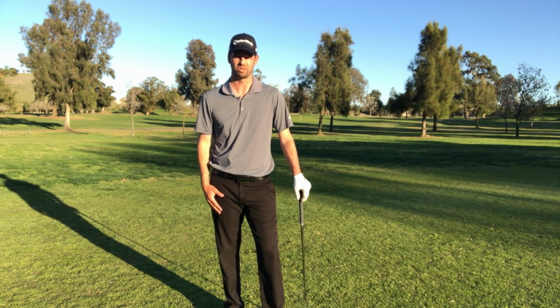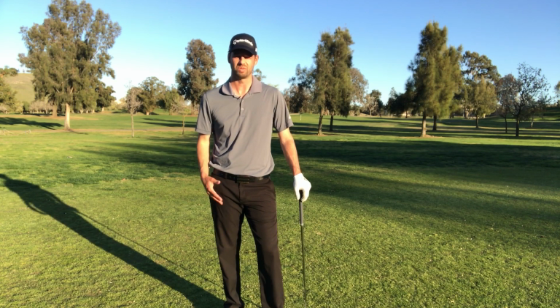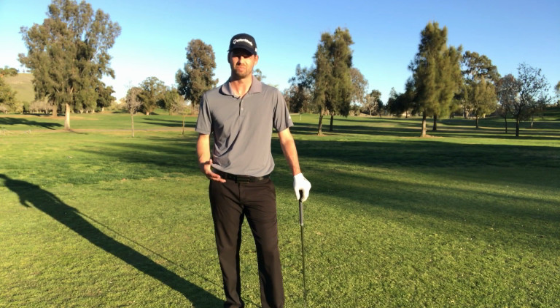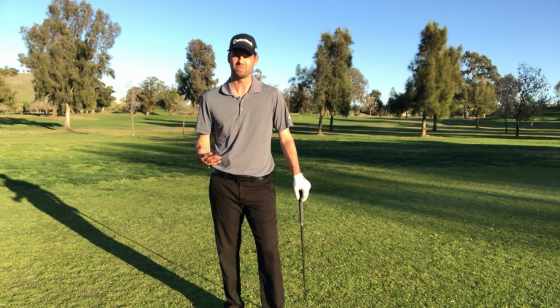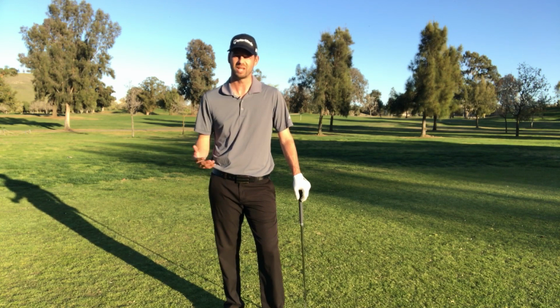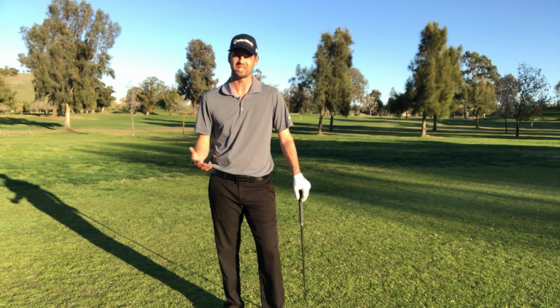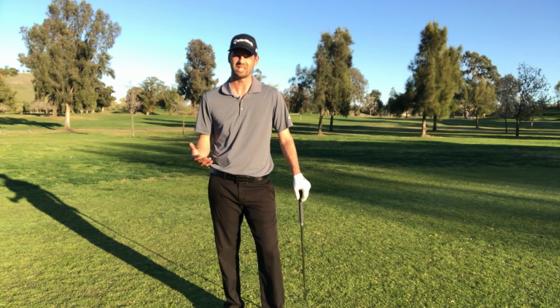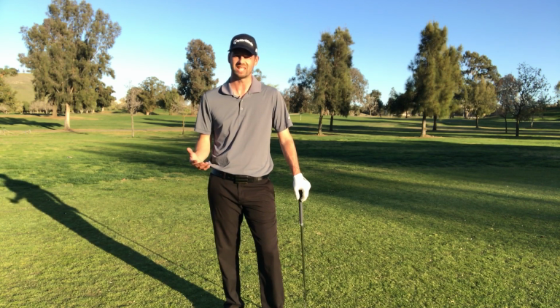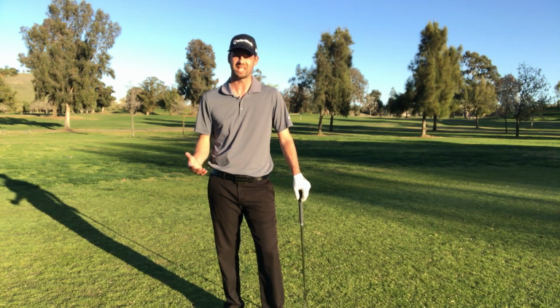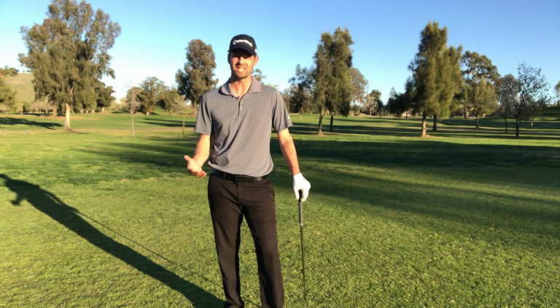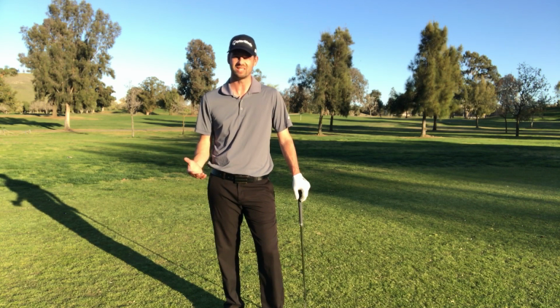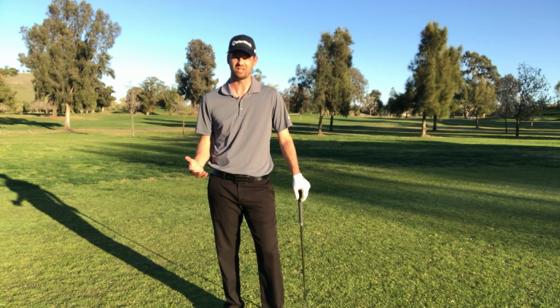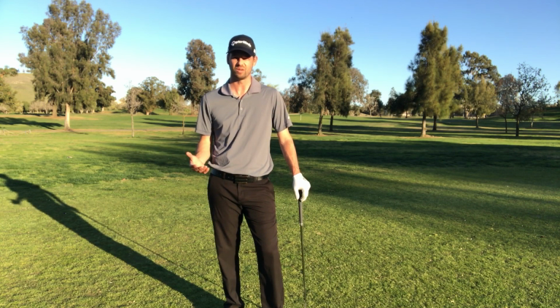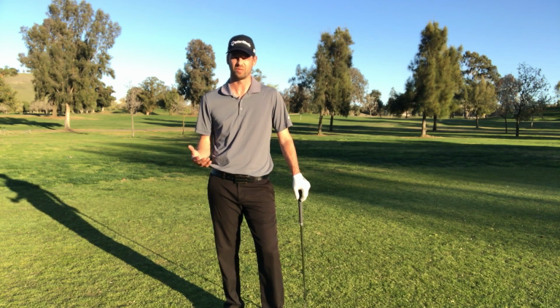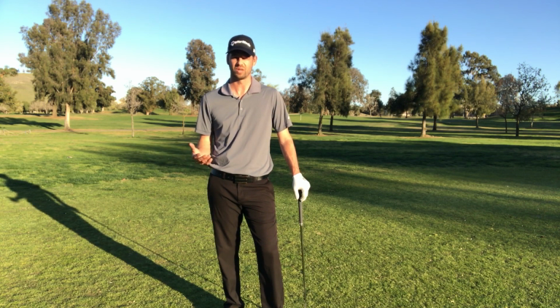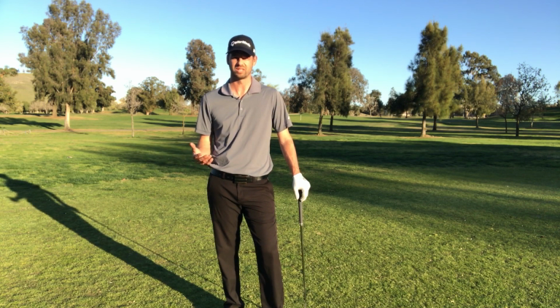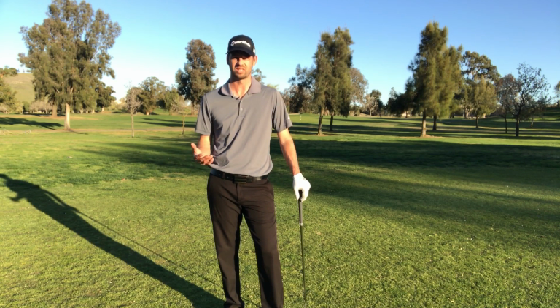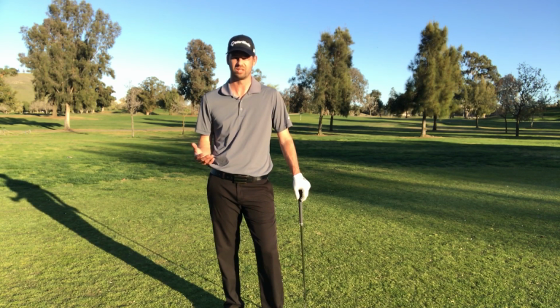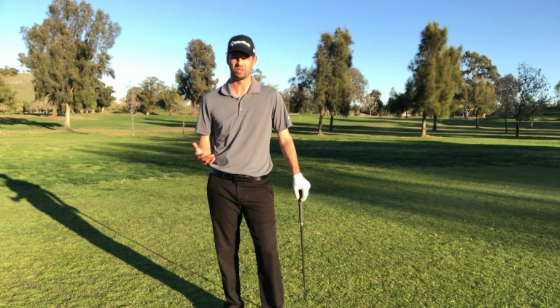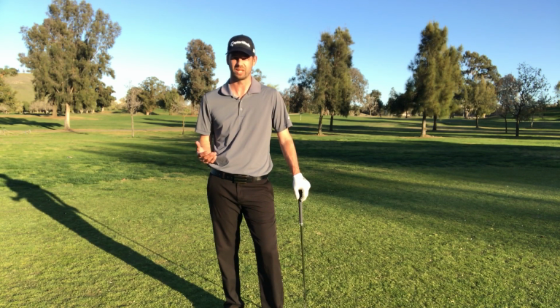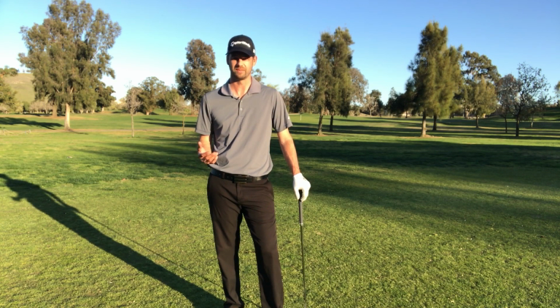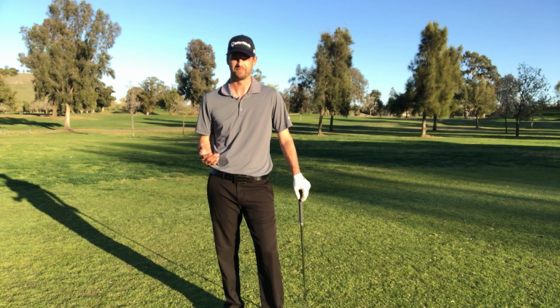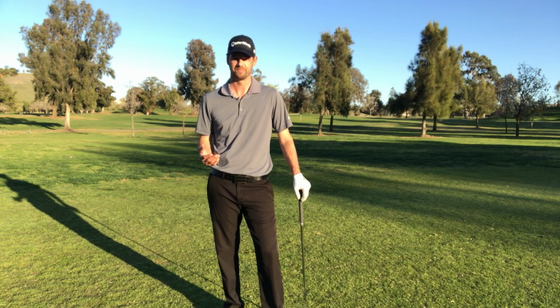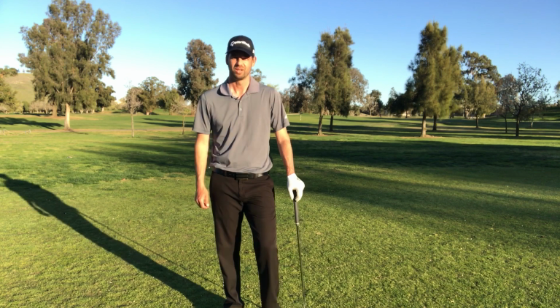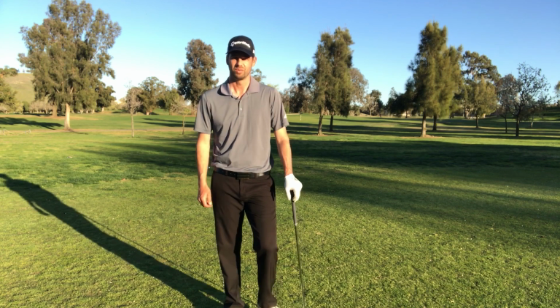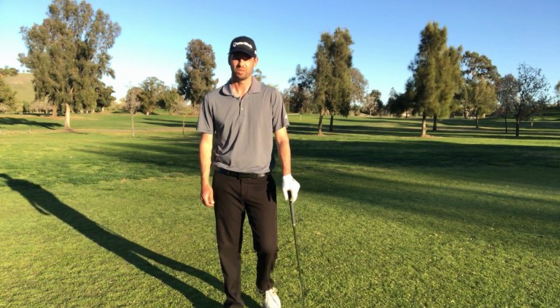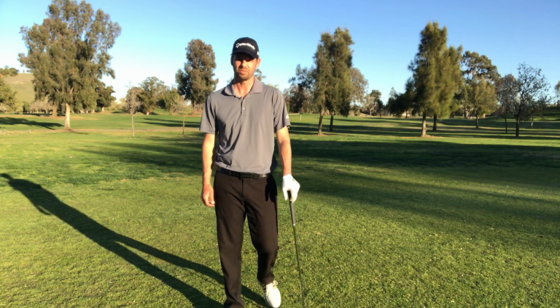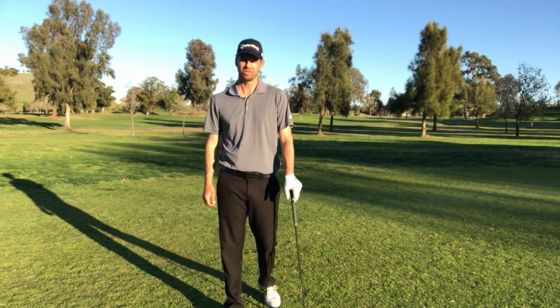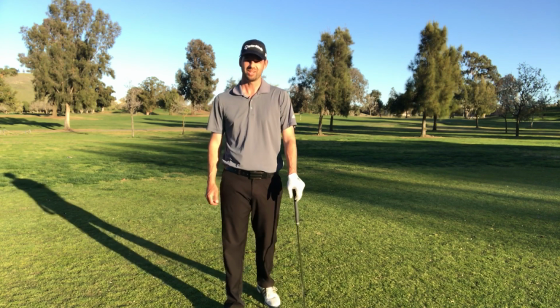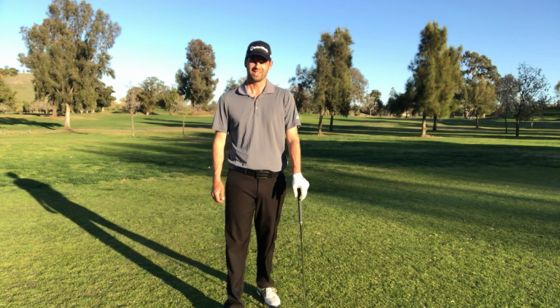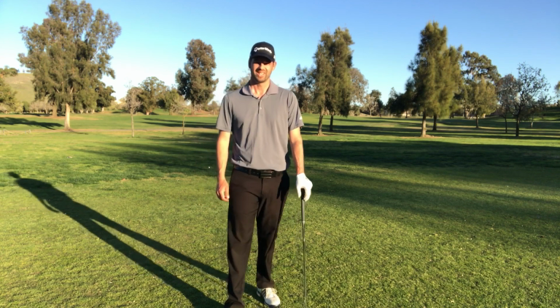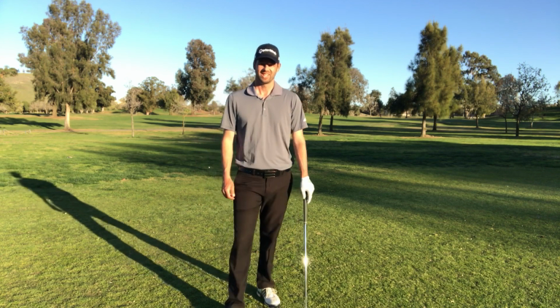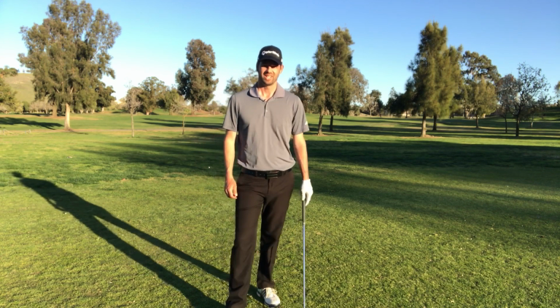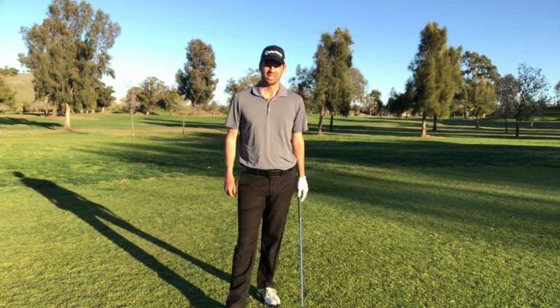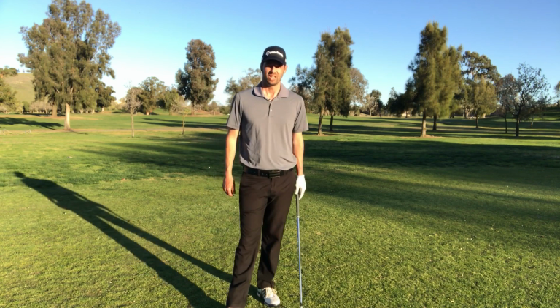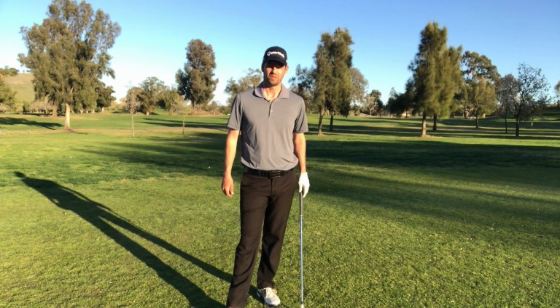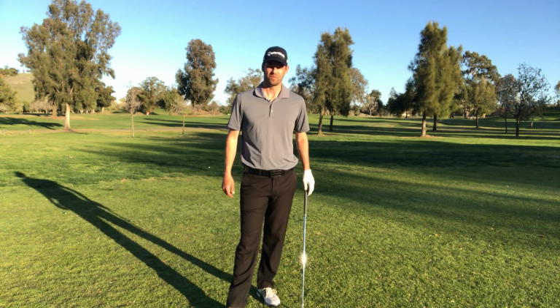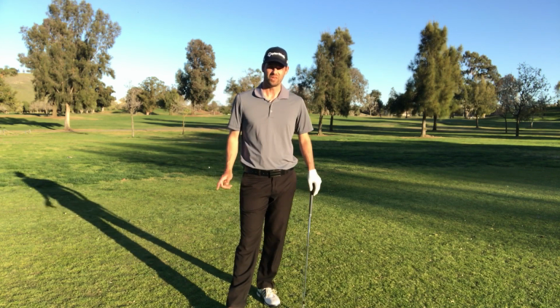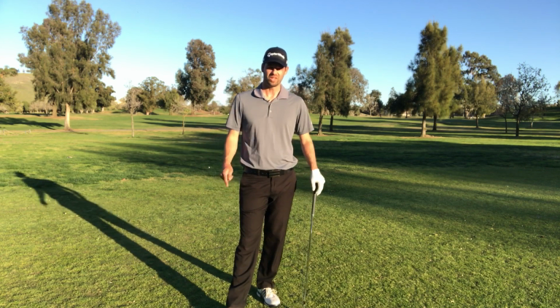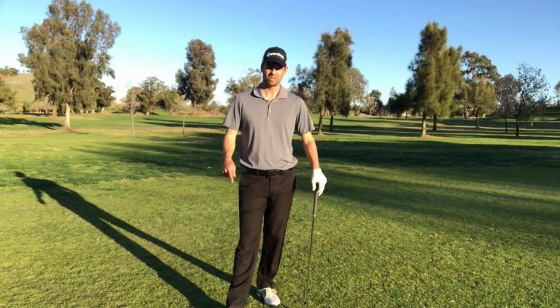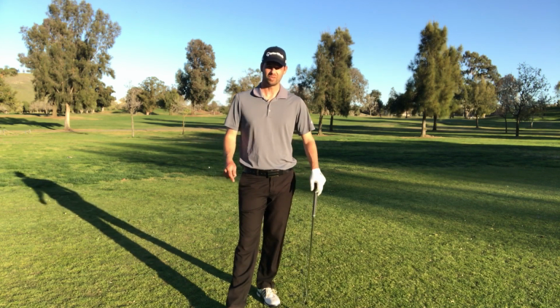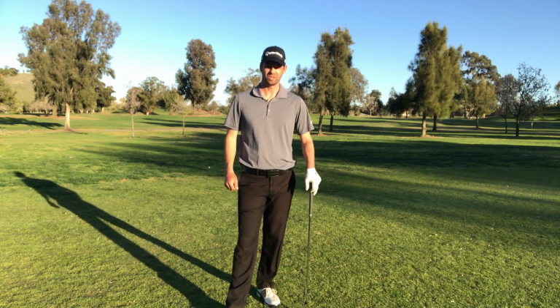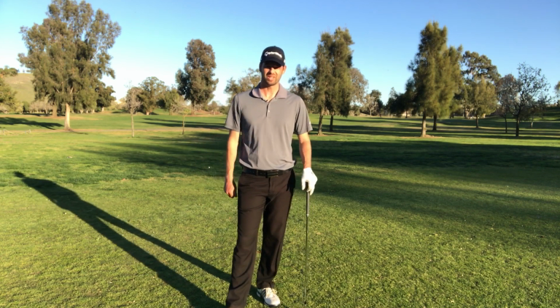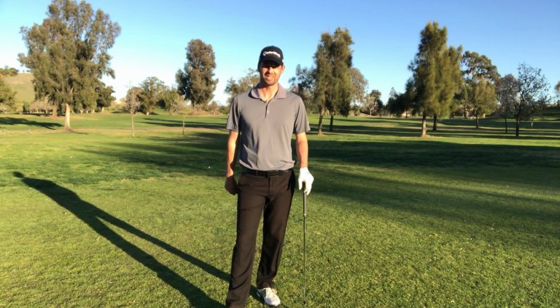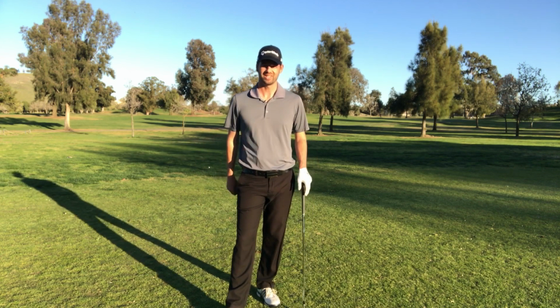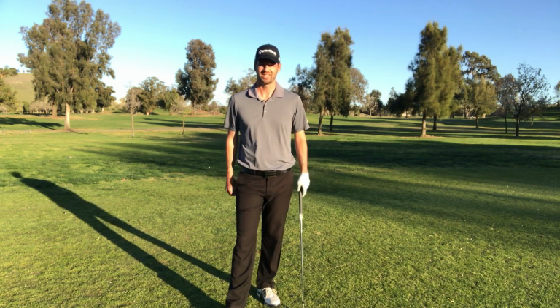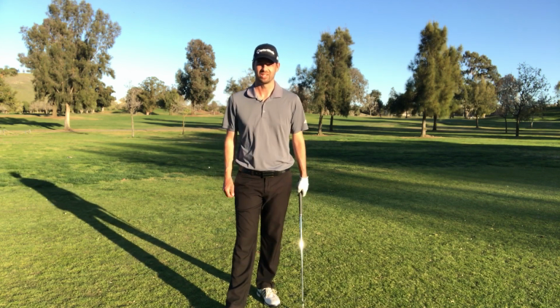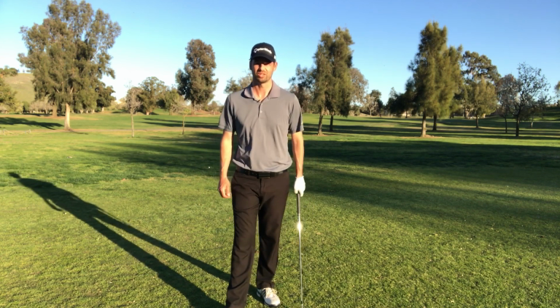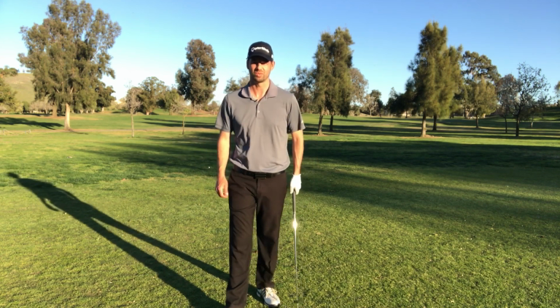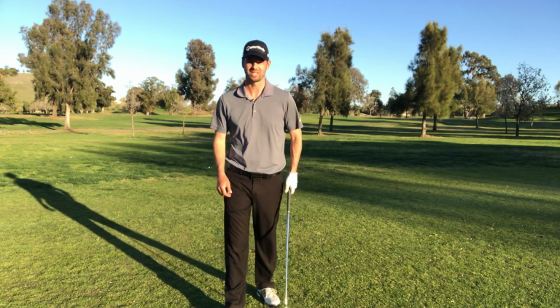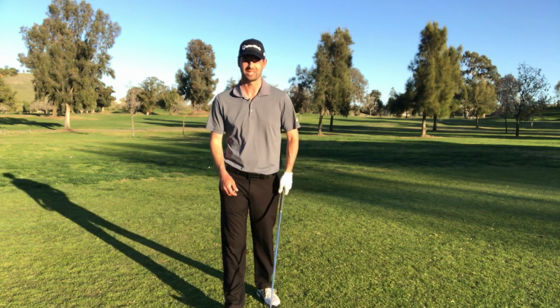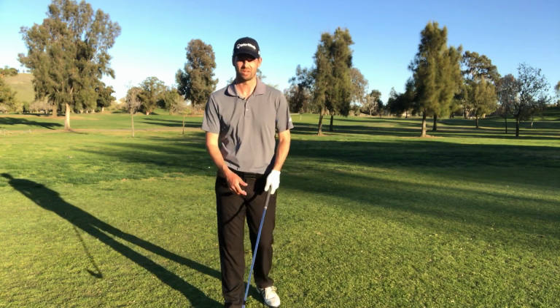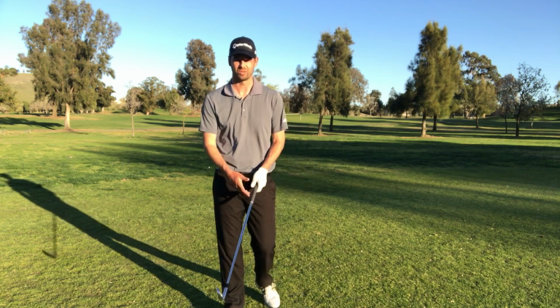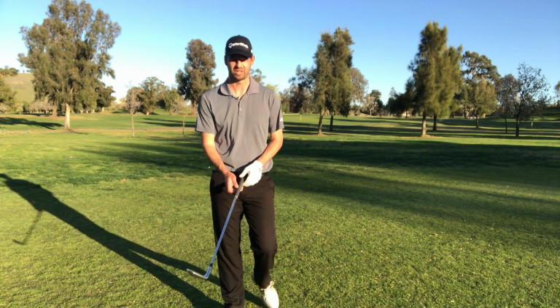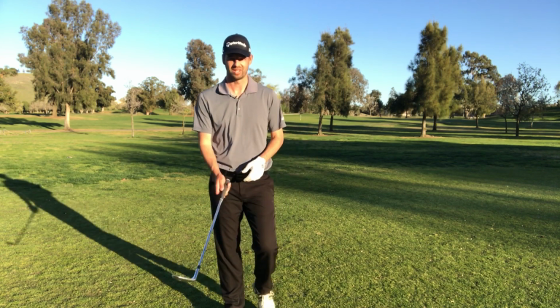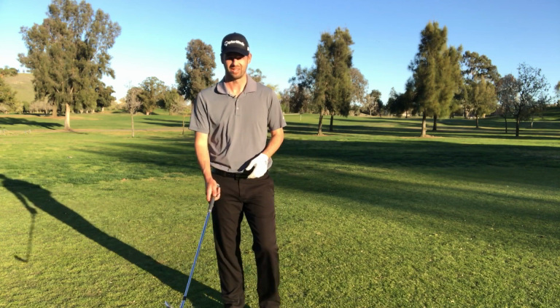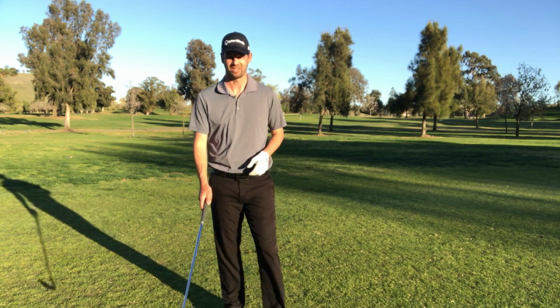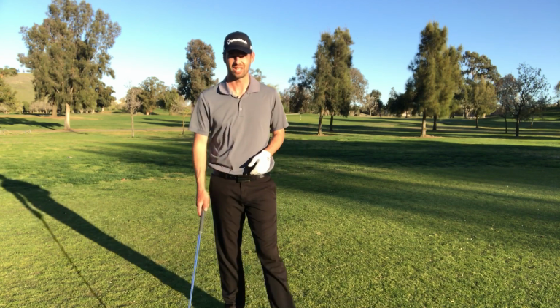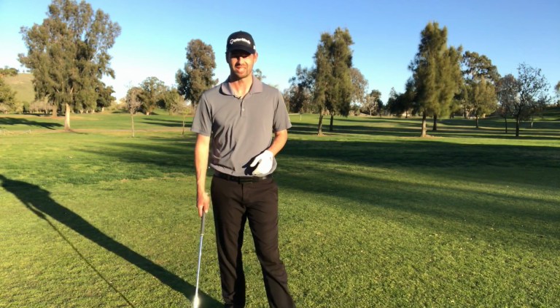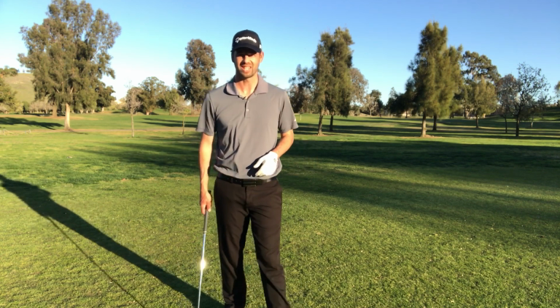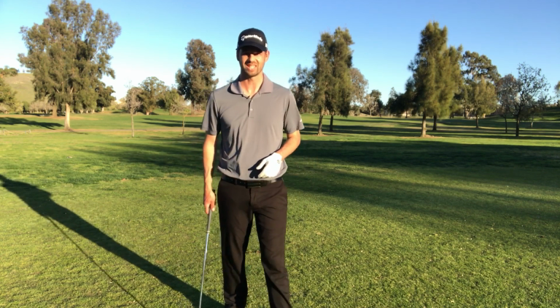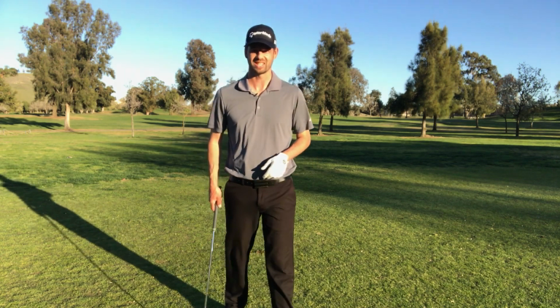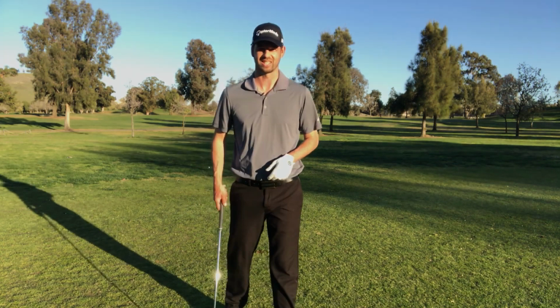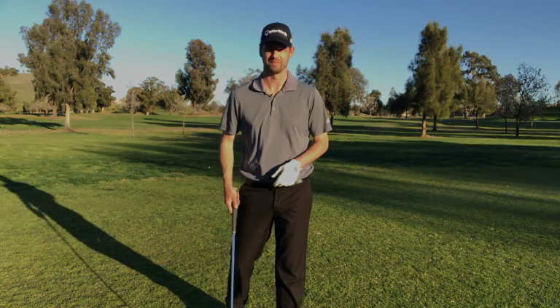Remember: if your feet aren't working, your swing is not working. Golfers, thank you for watching. I'll catch you guys next time.